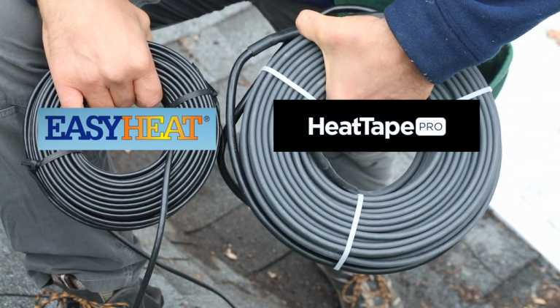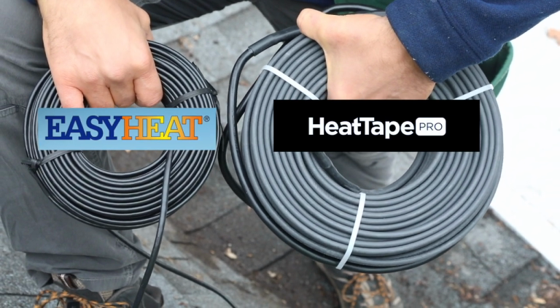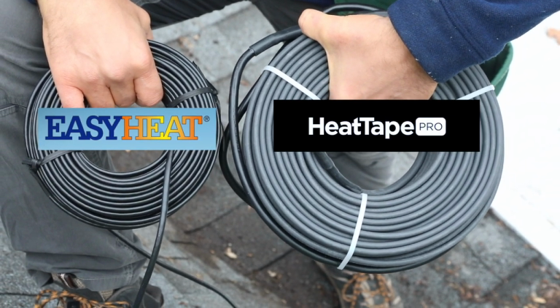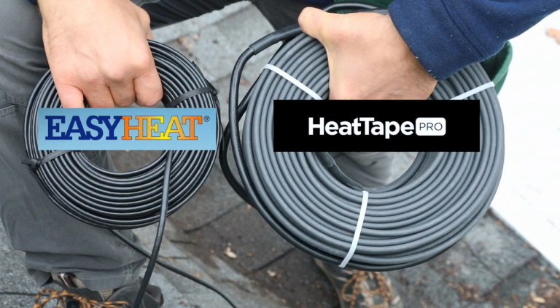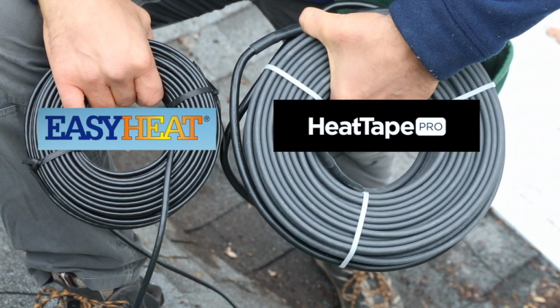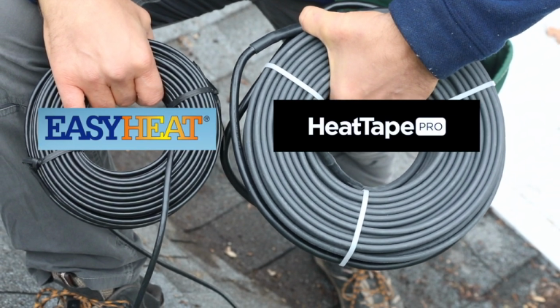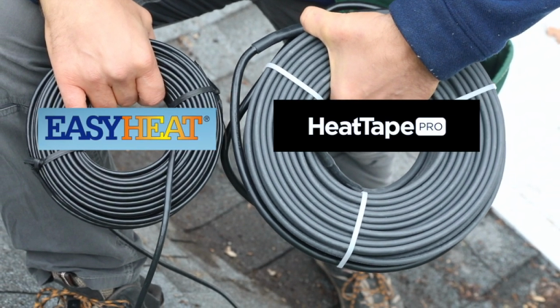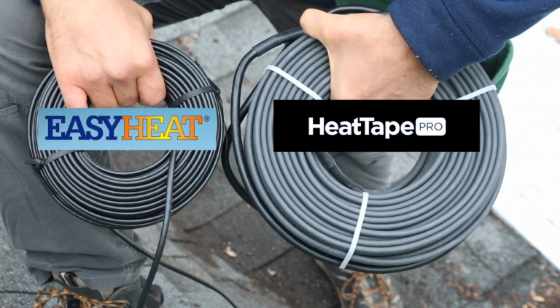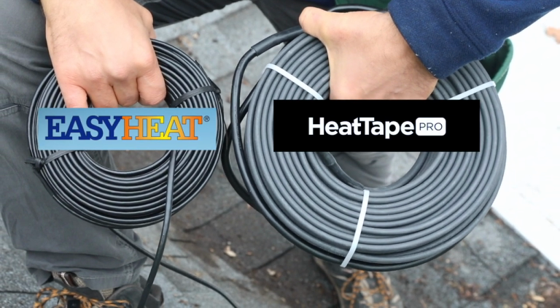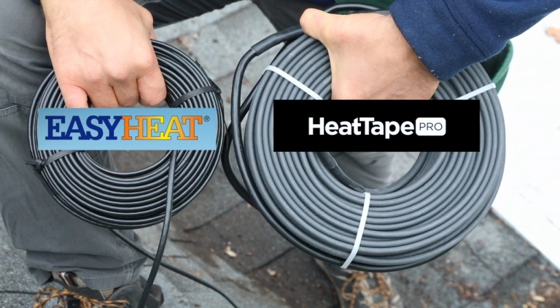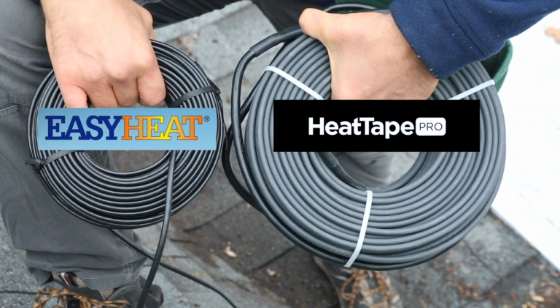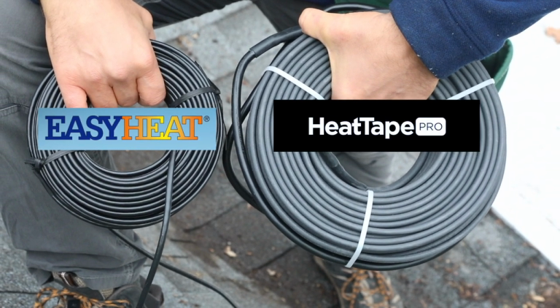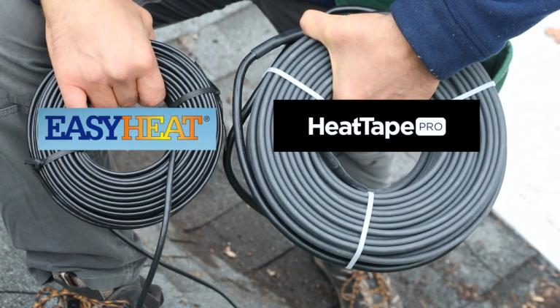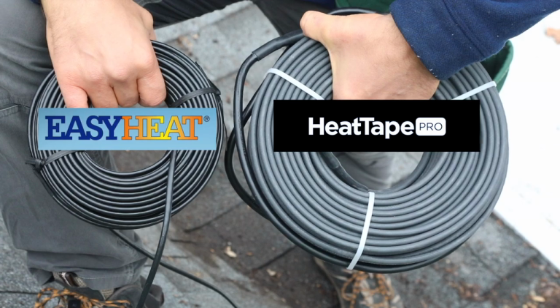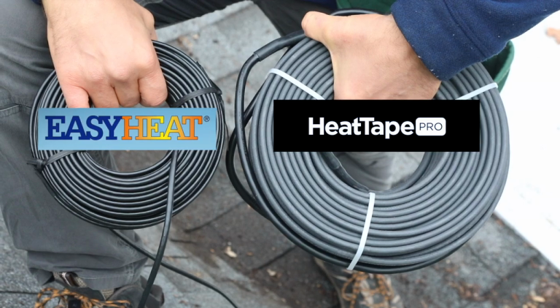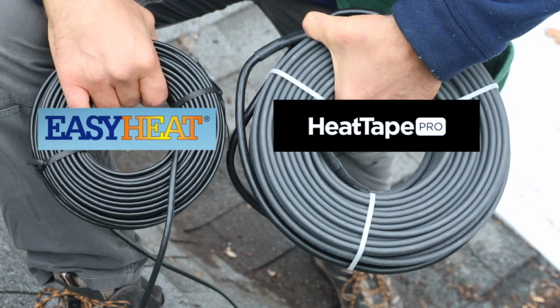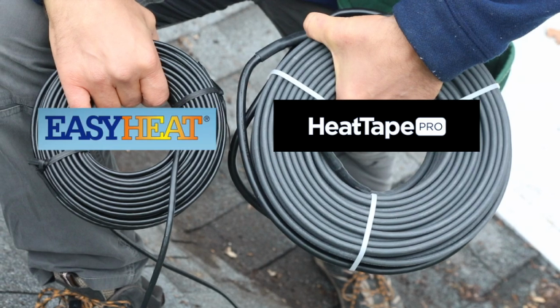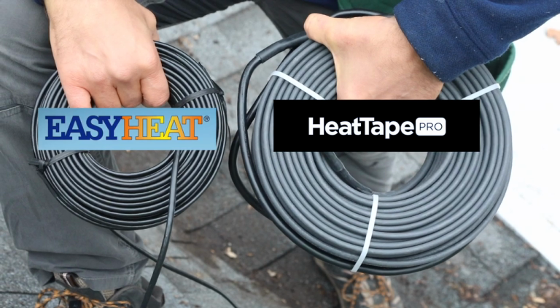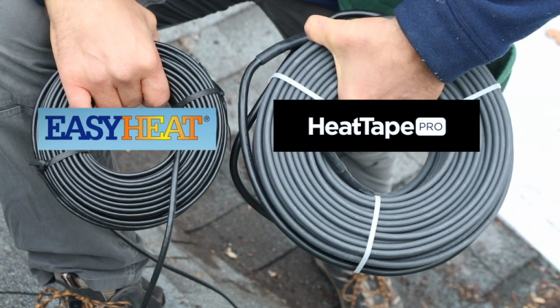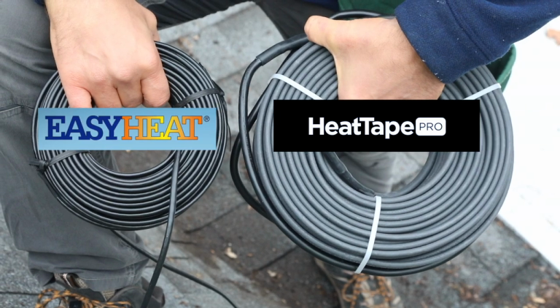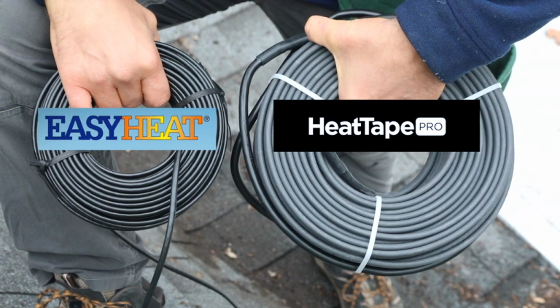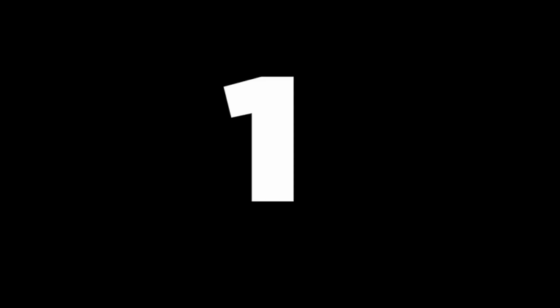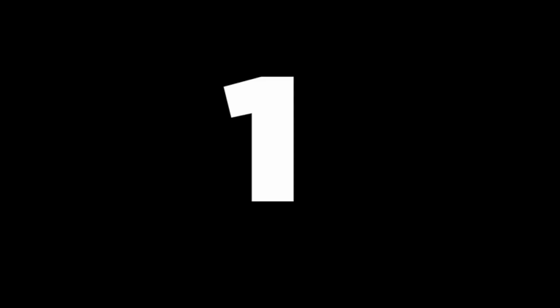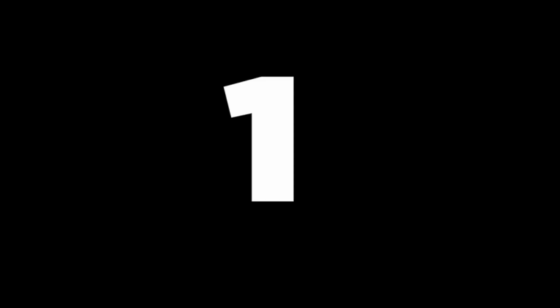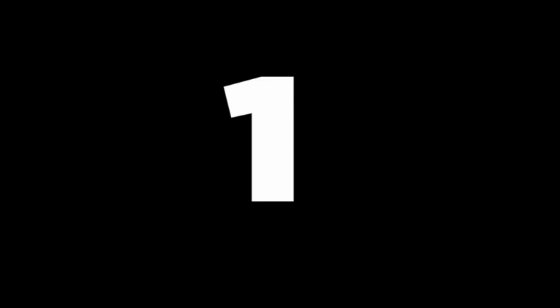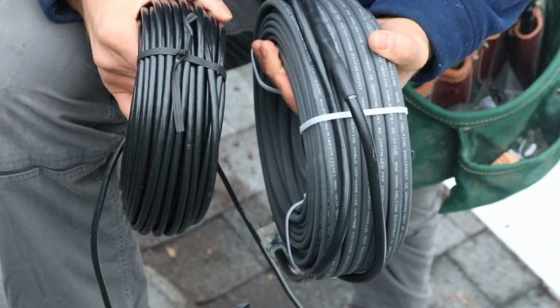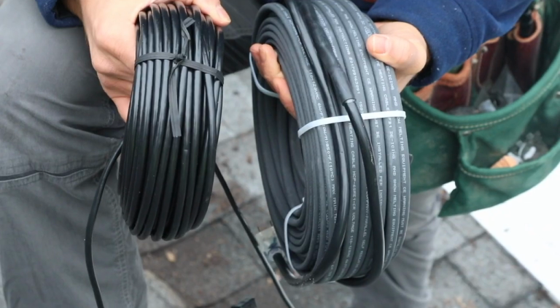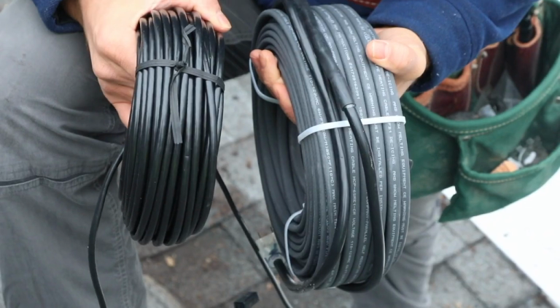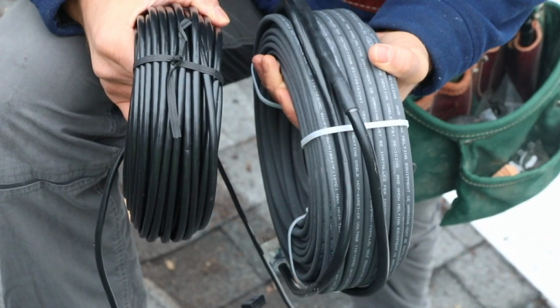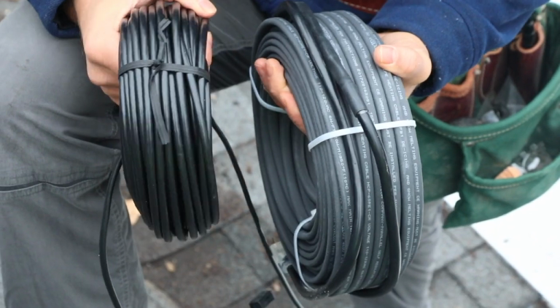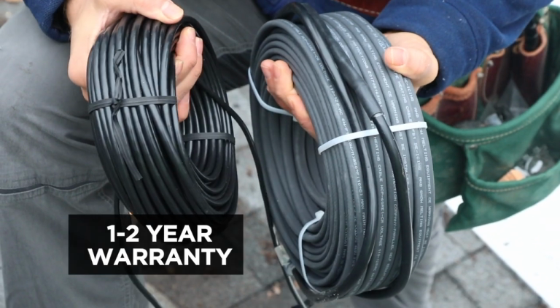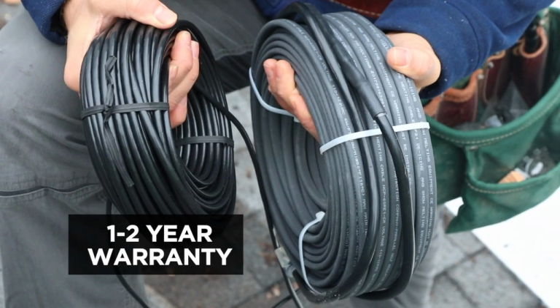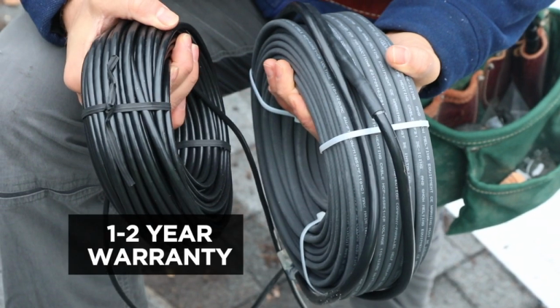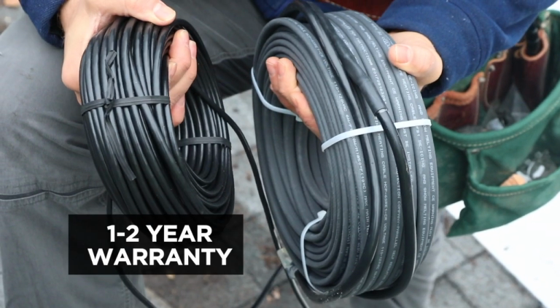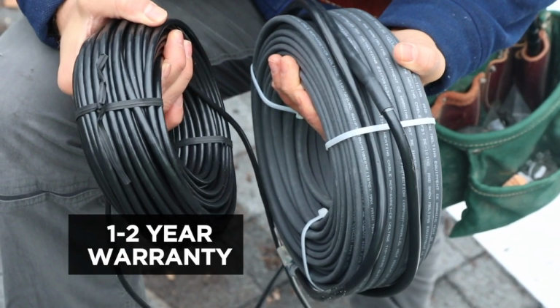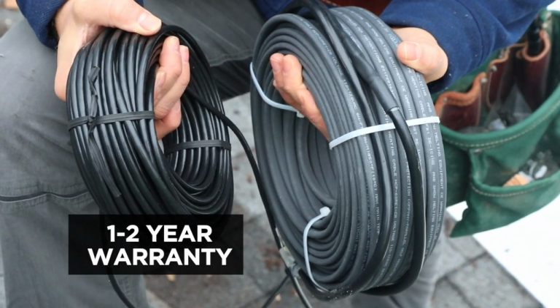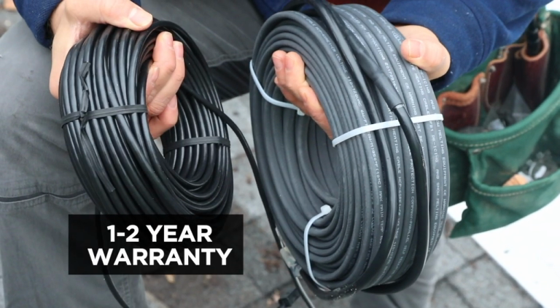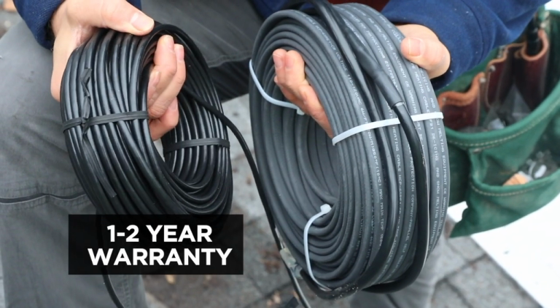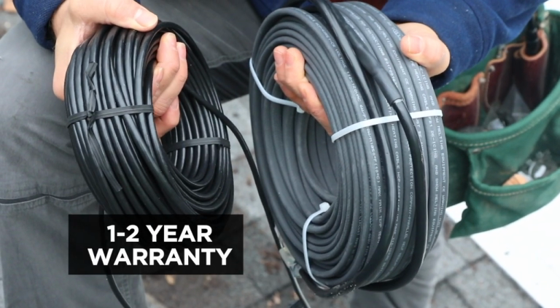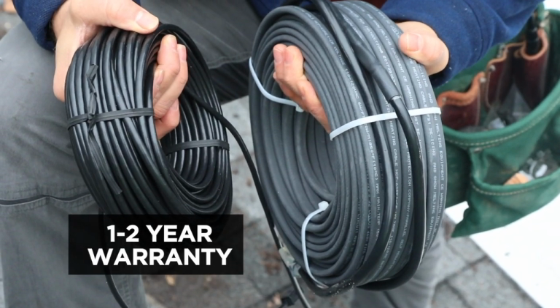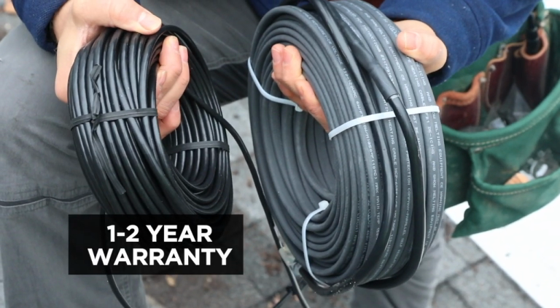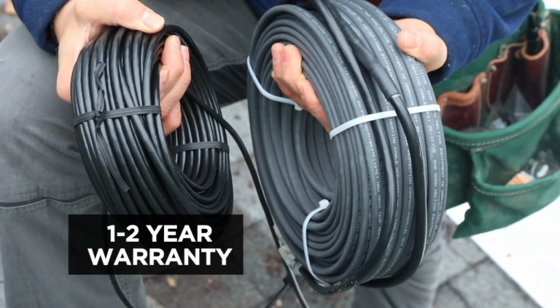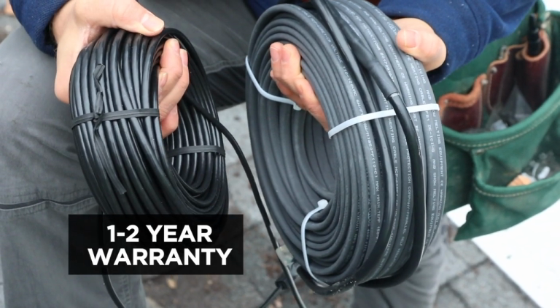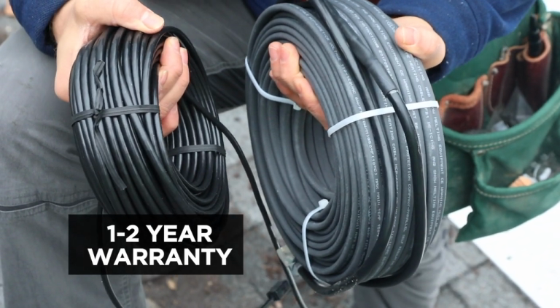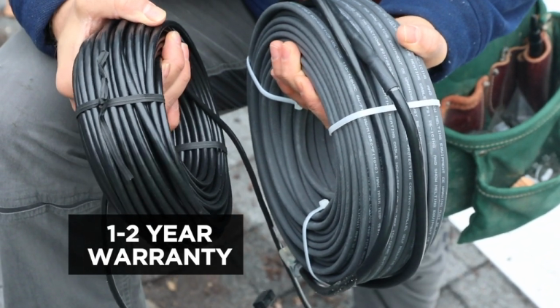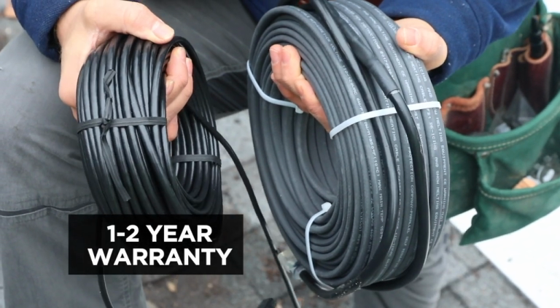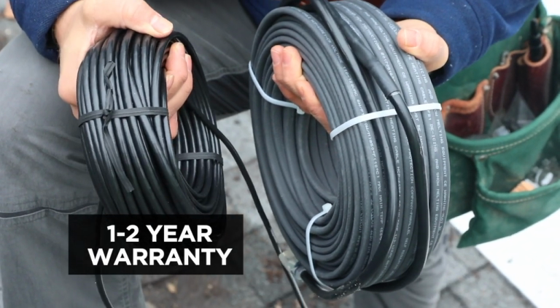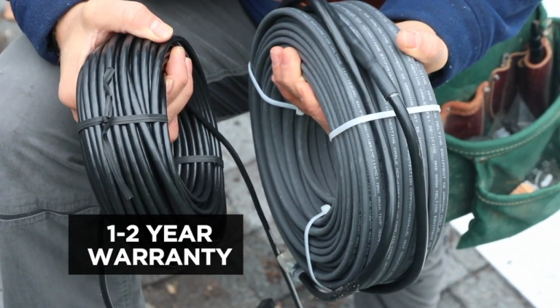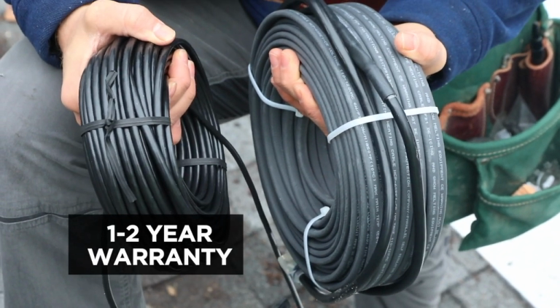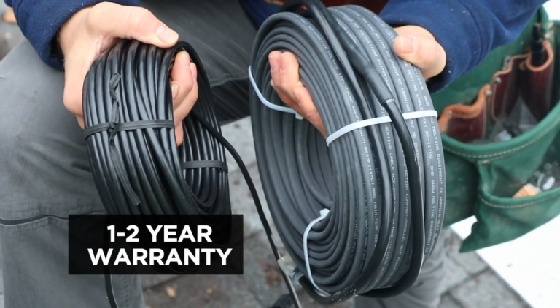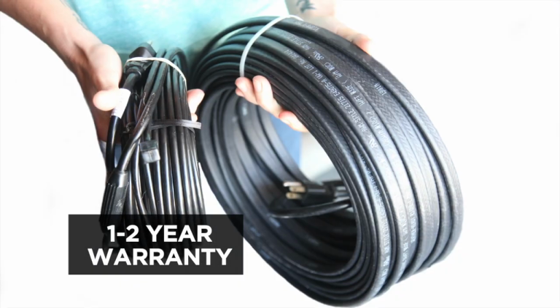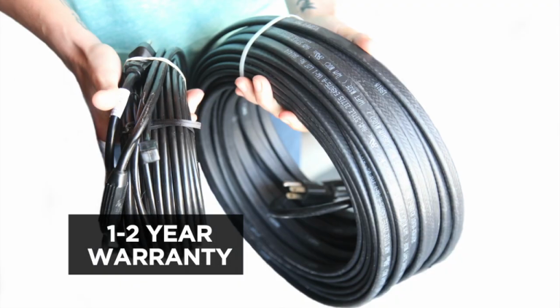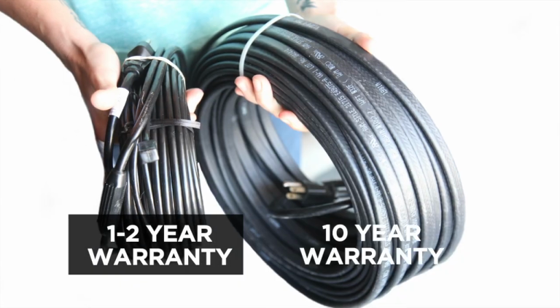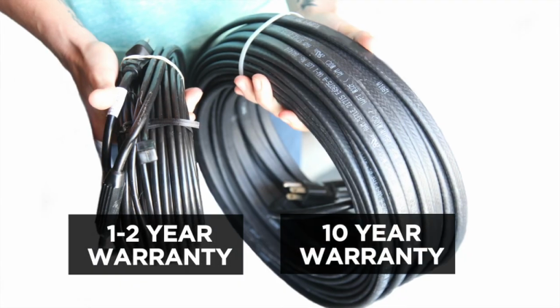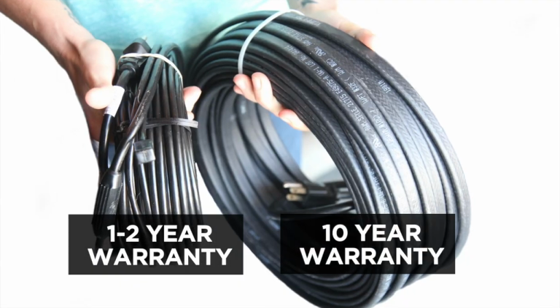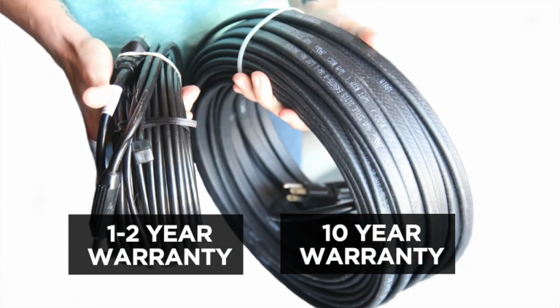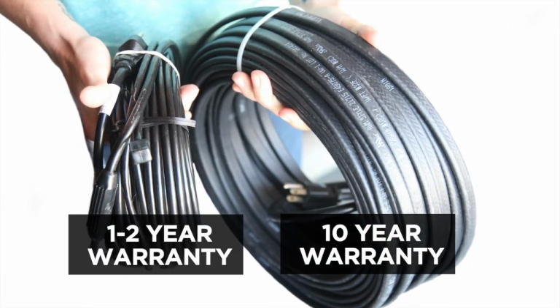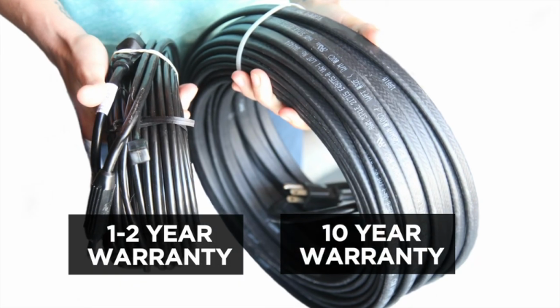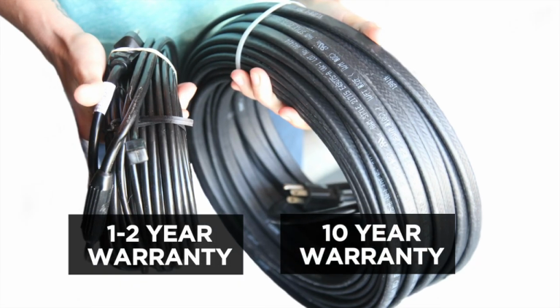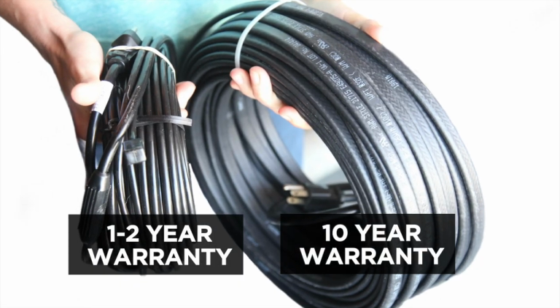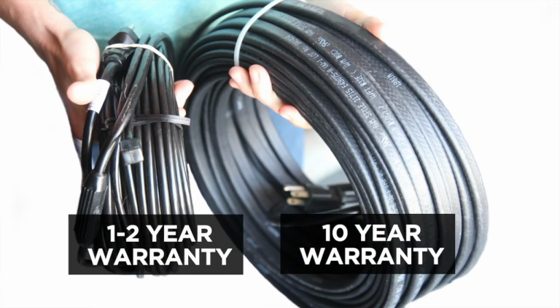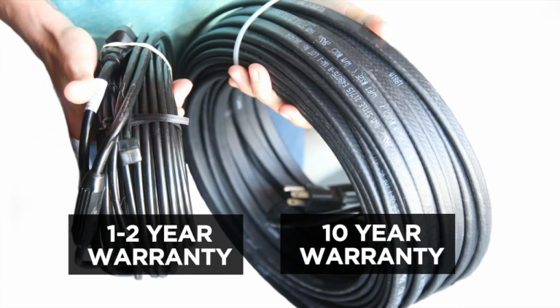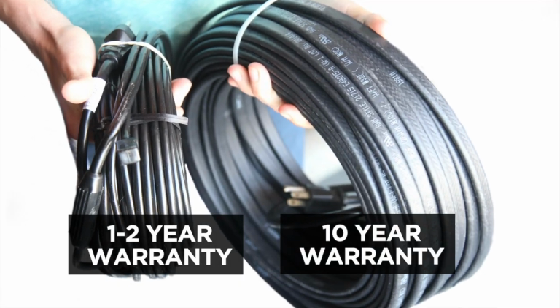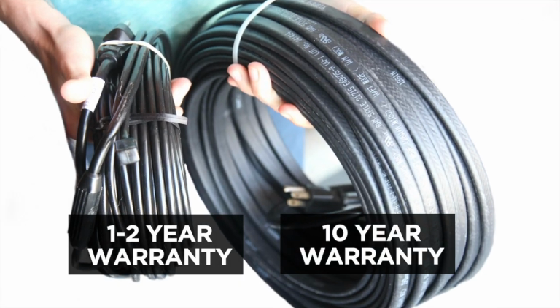Here's my quick top 10 list of things to know. One: constant wattage has a one to two year warranty, as opposed to Heat Tape Pro, which is 10 years.